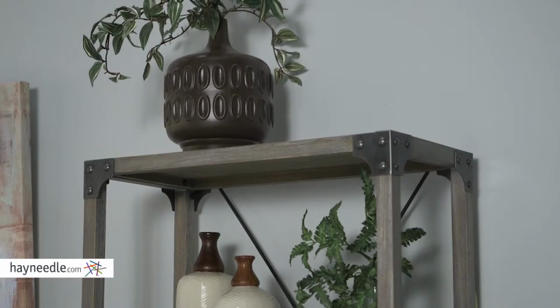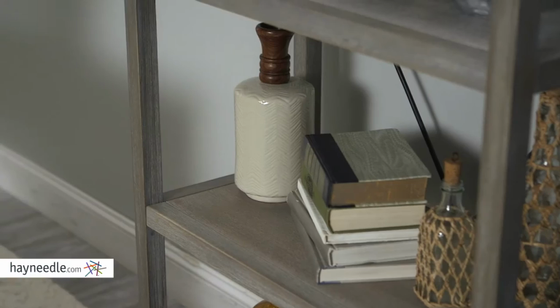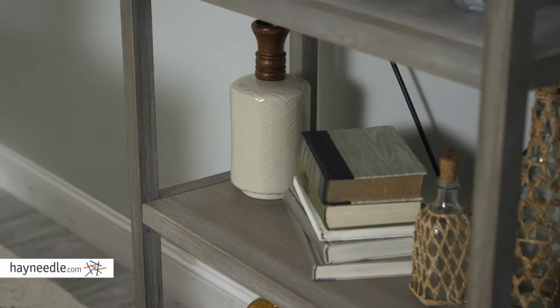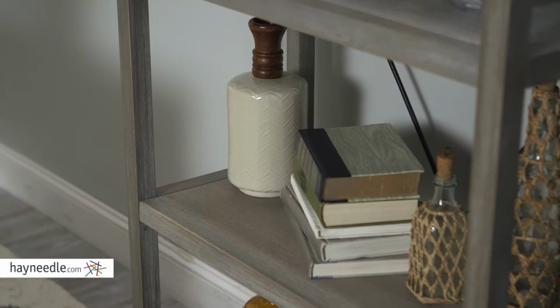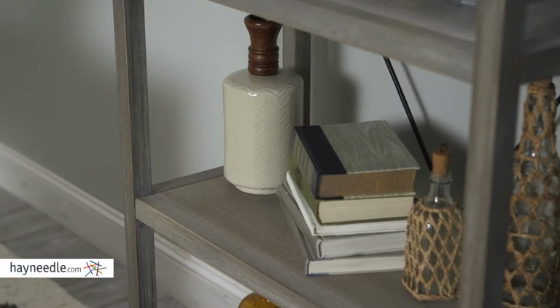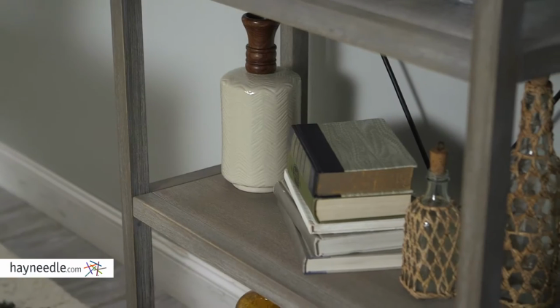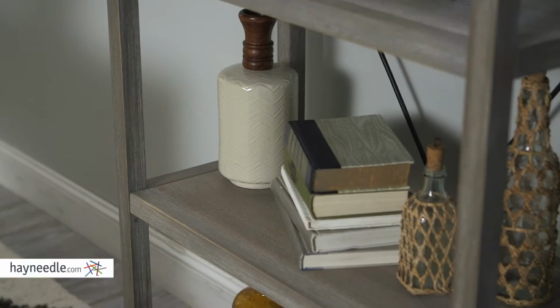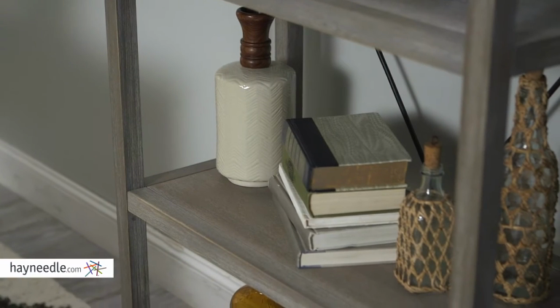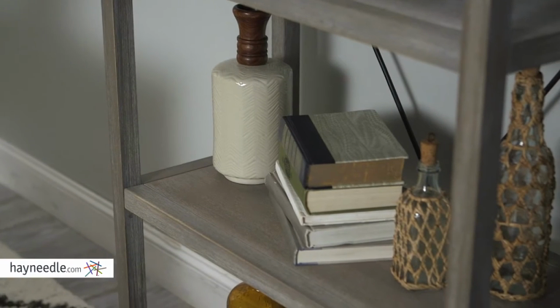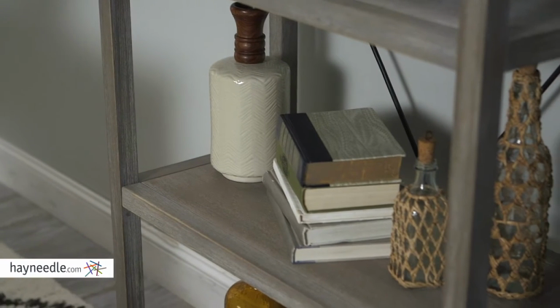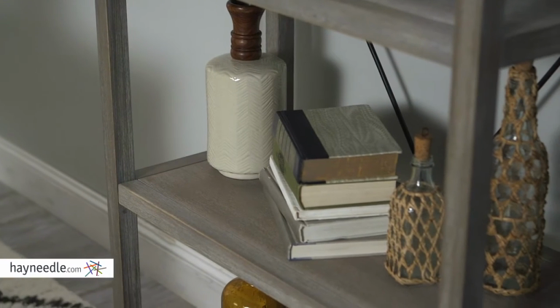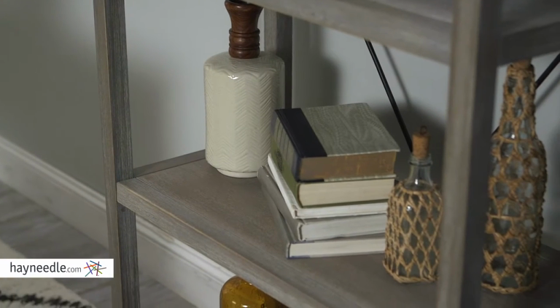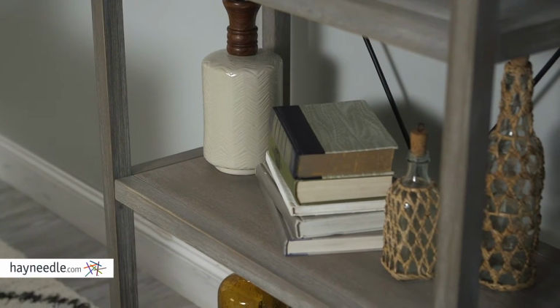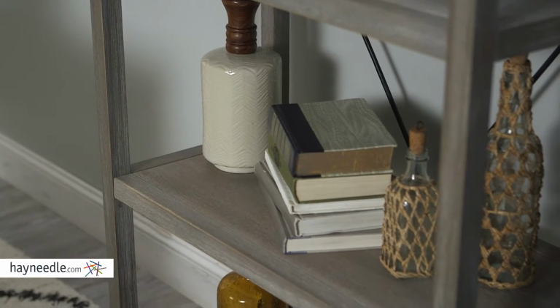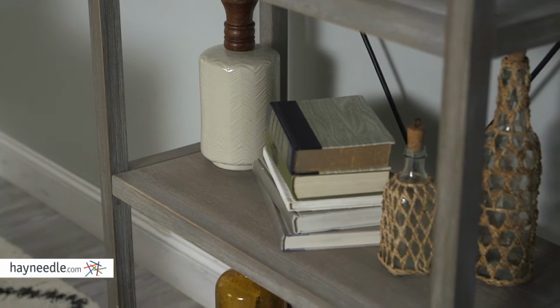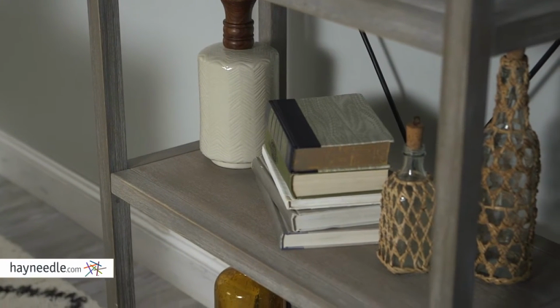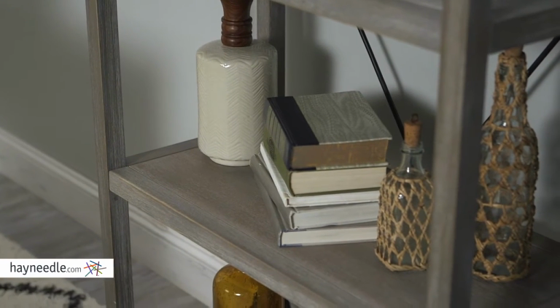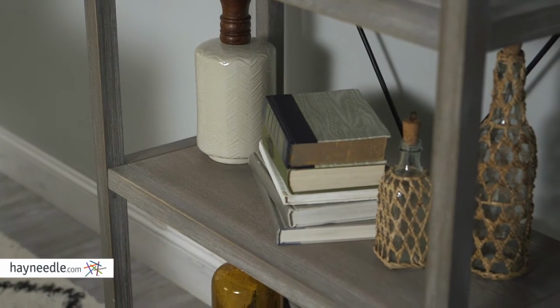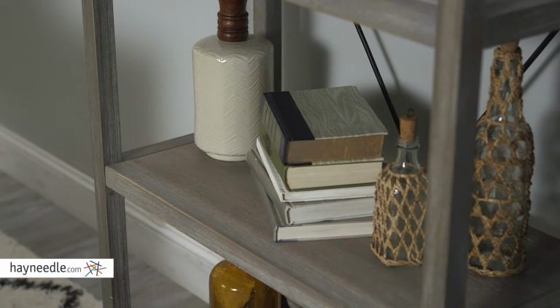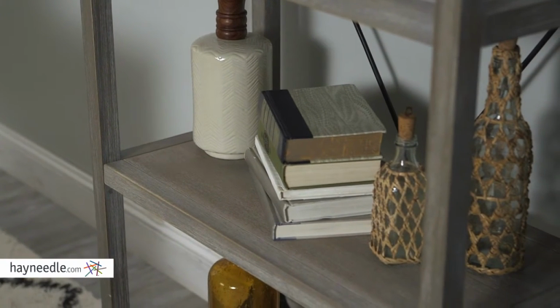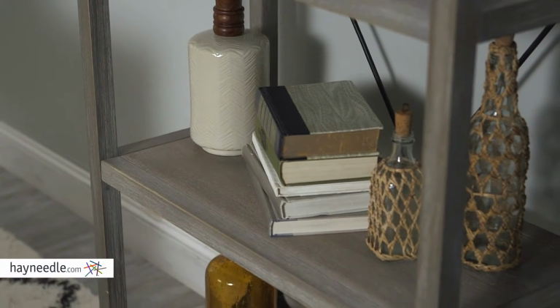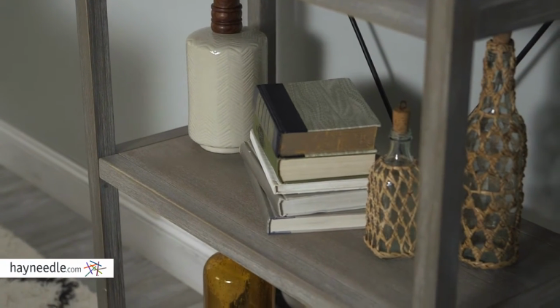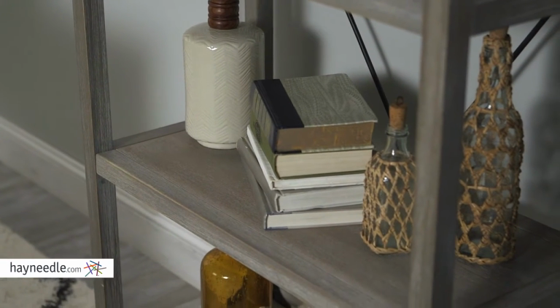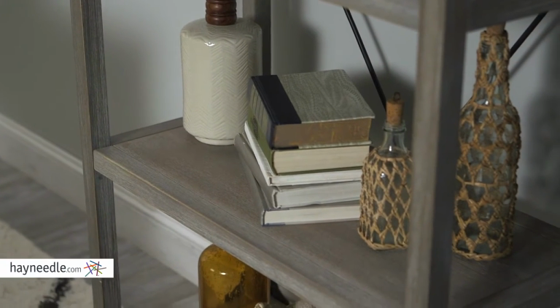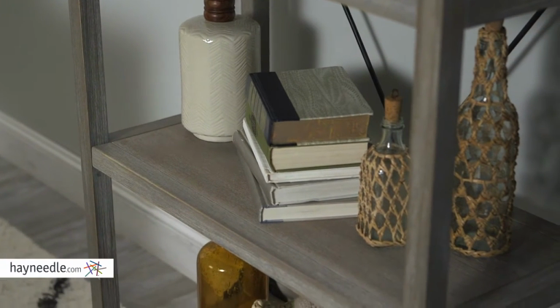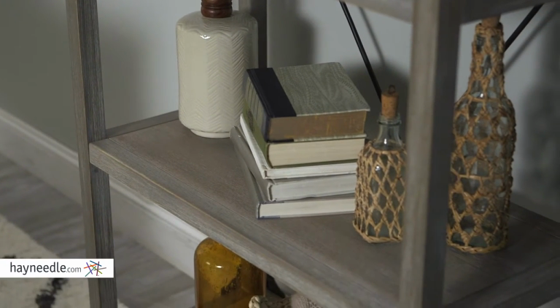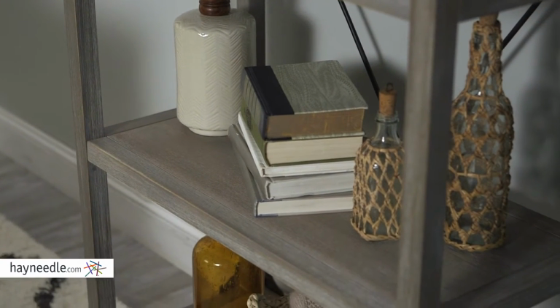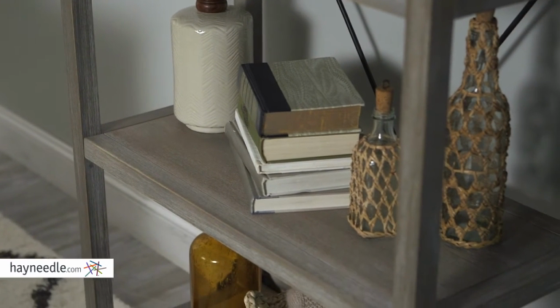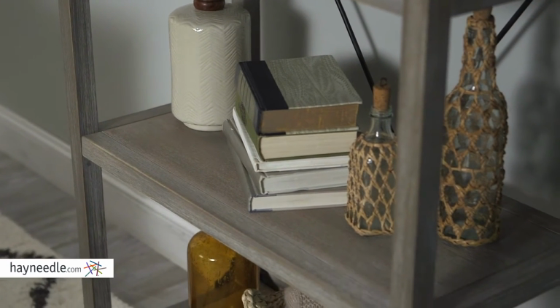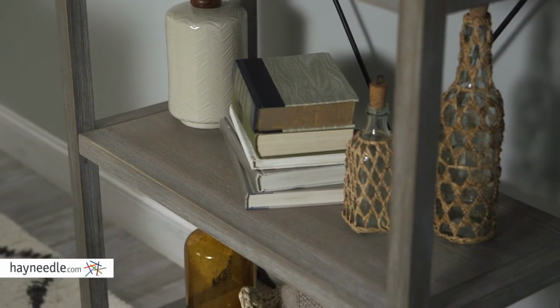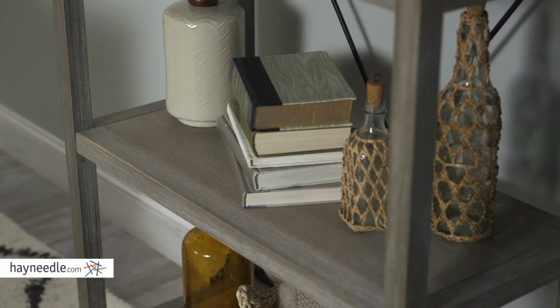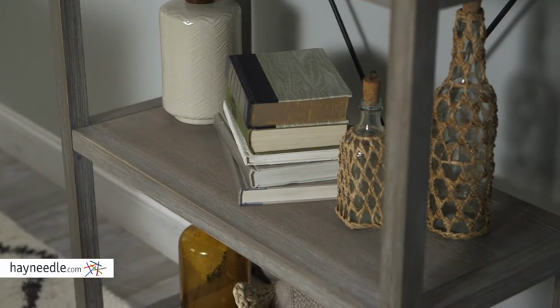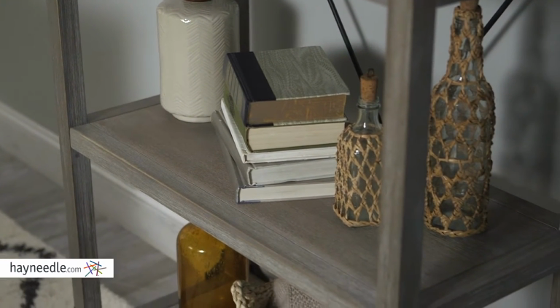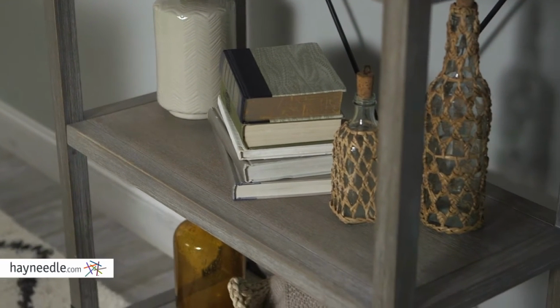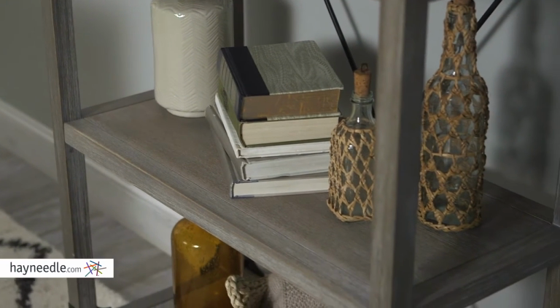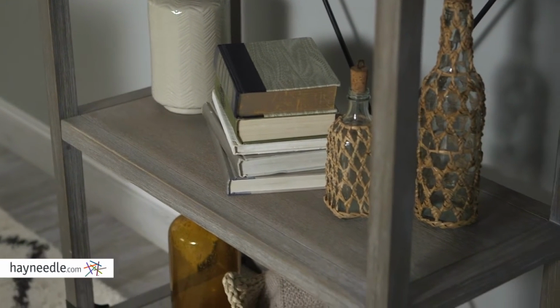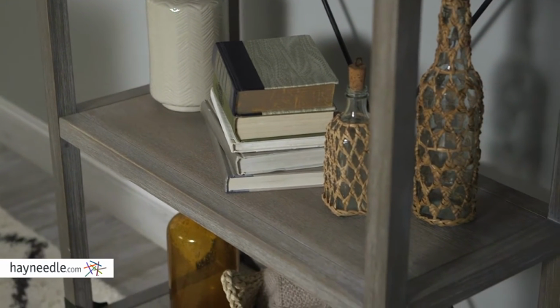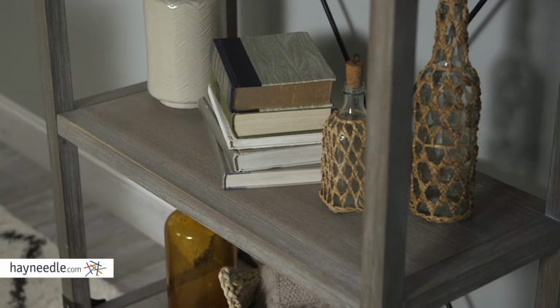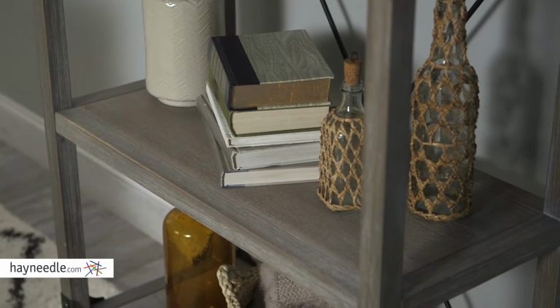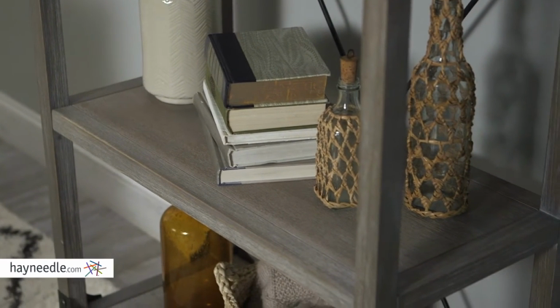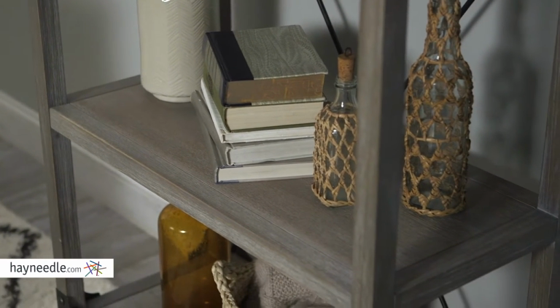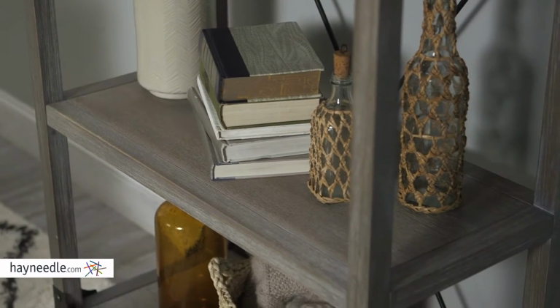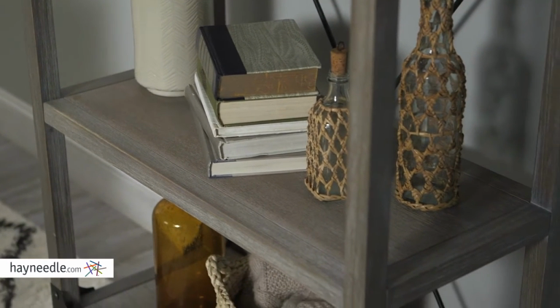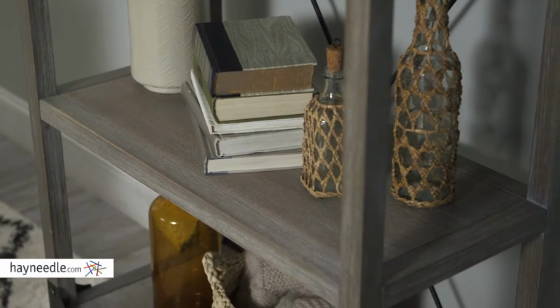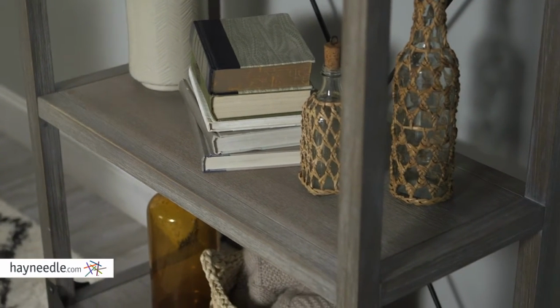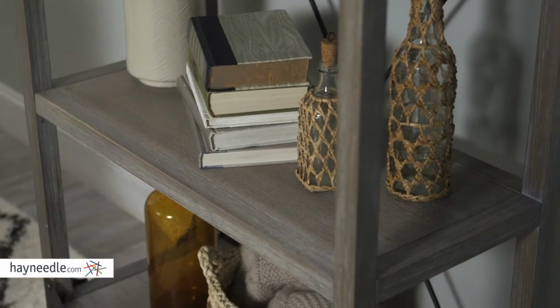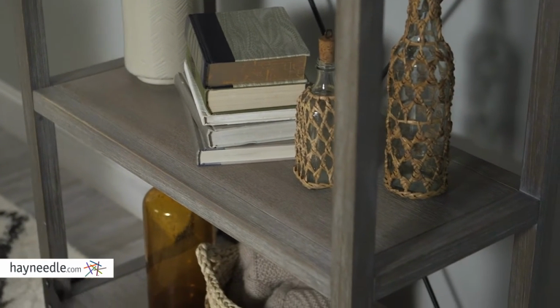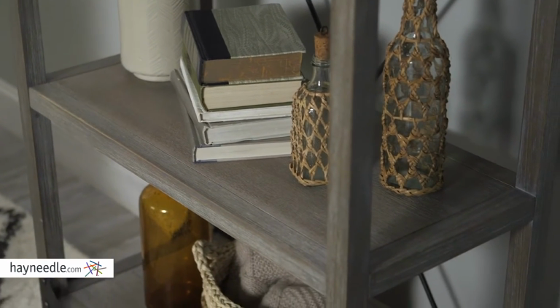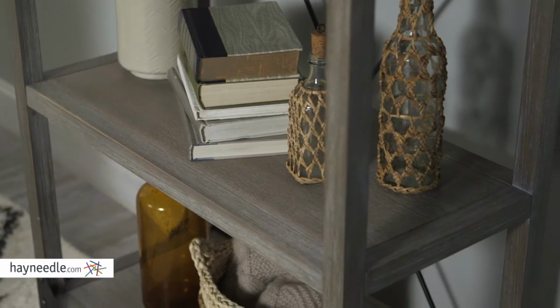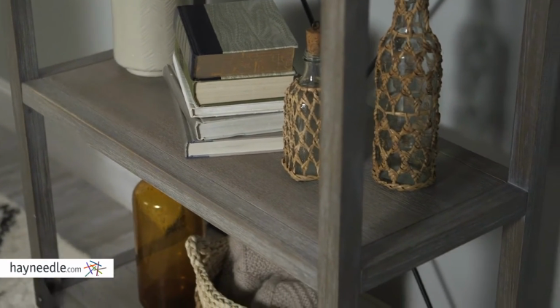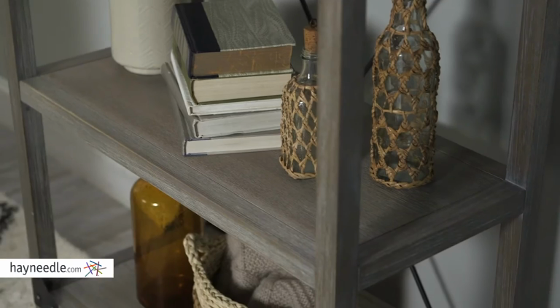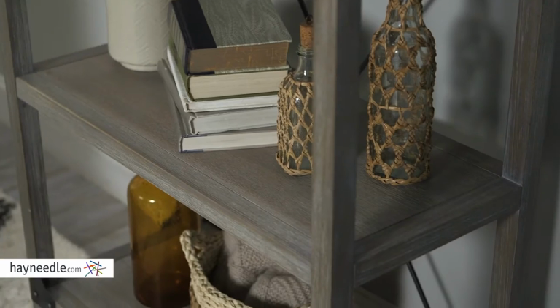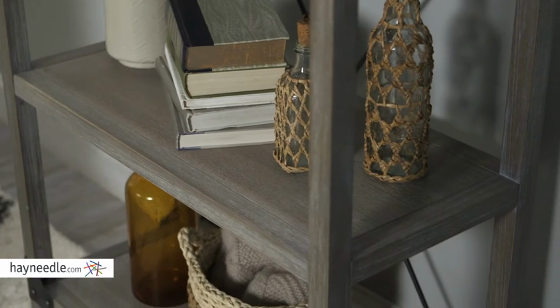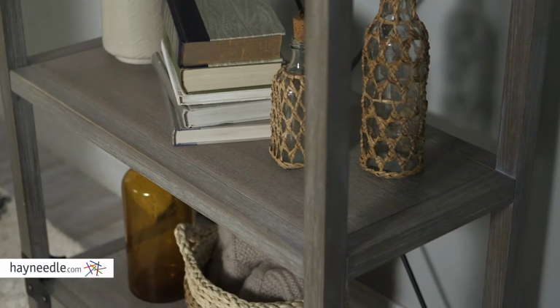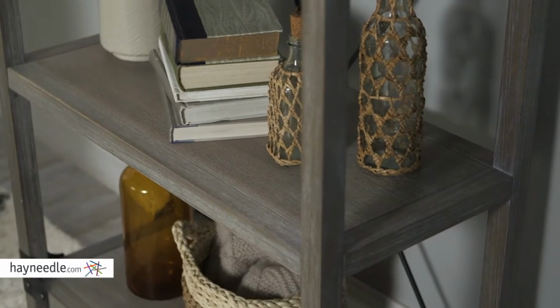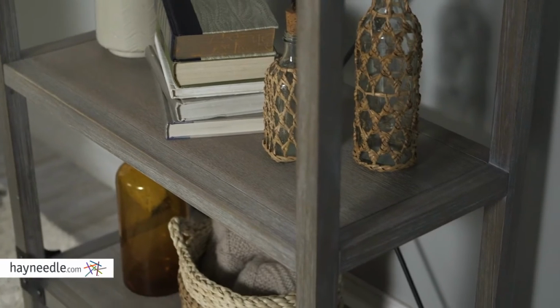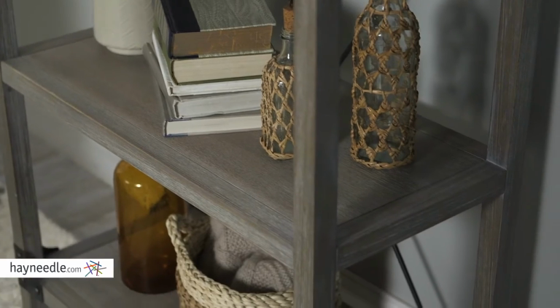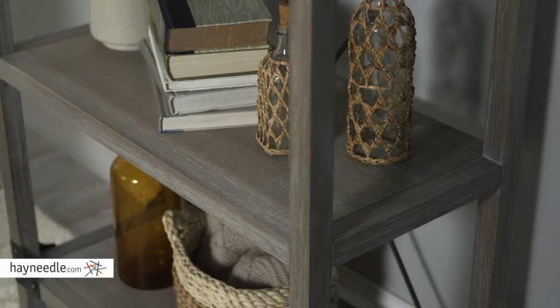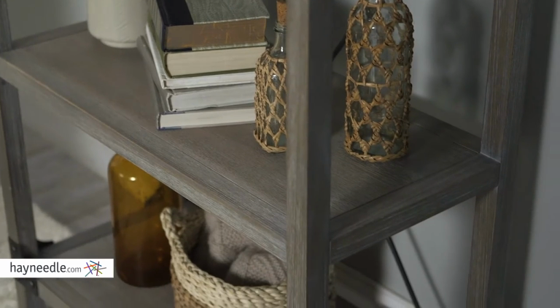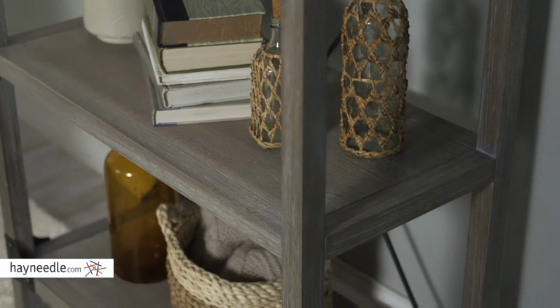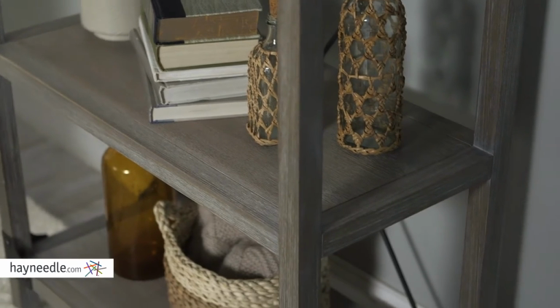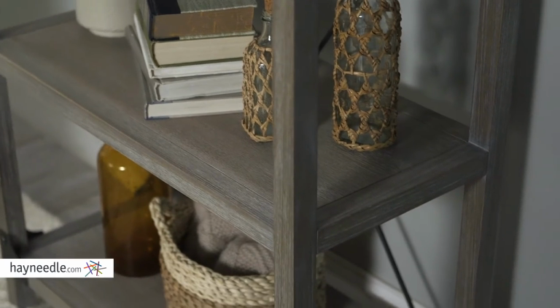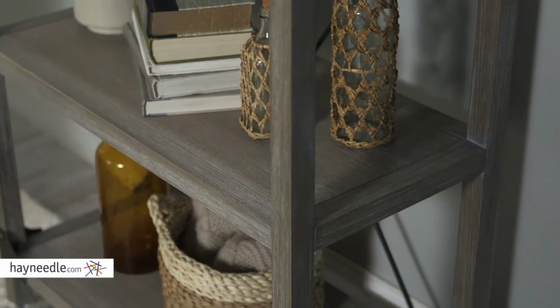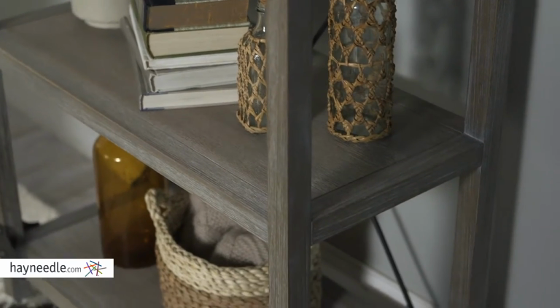It's ideal in any living space, so use its spacious five-shelf design for books, decor, picture frames, and more.